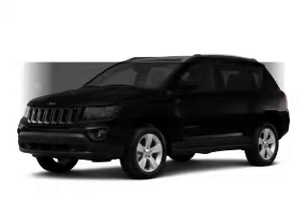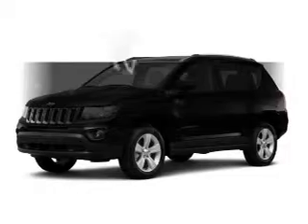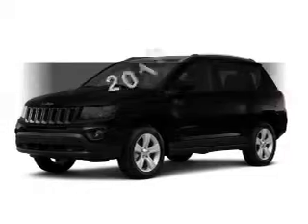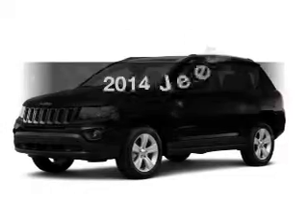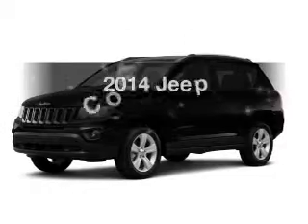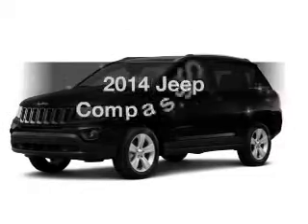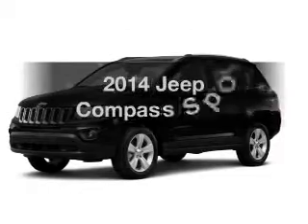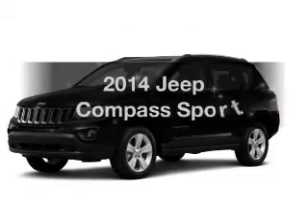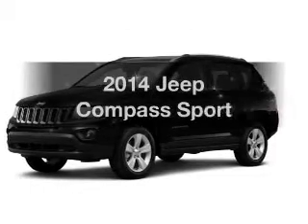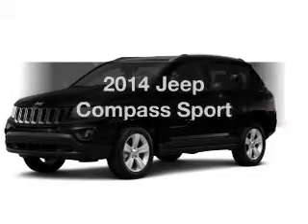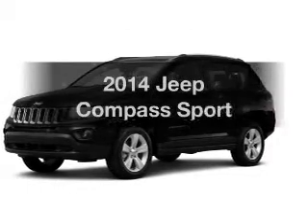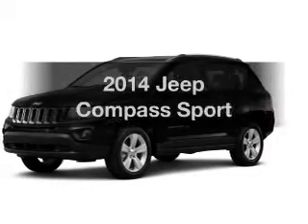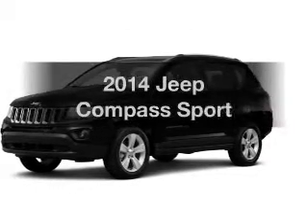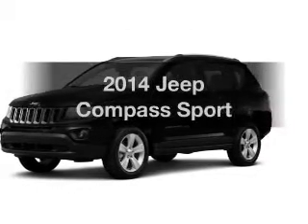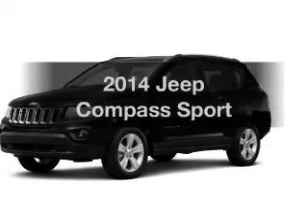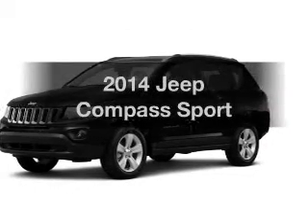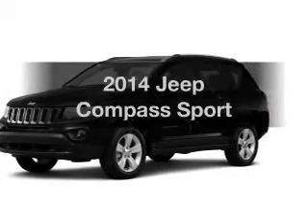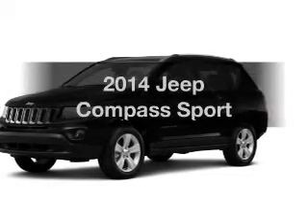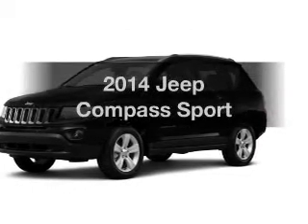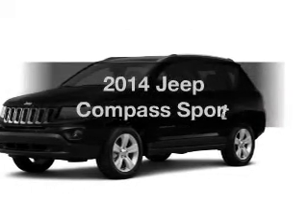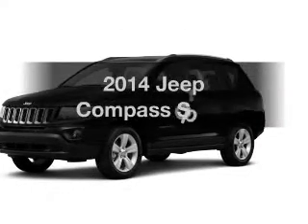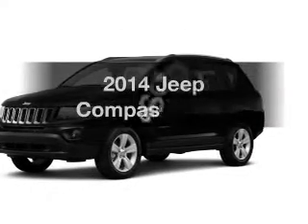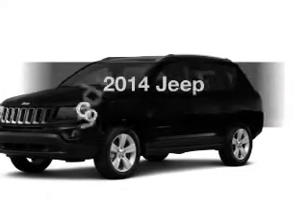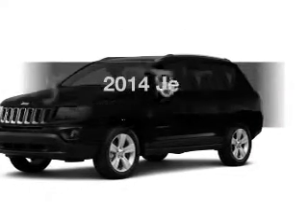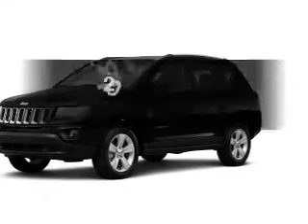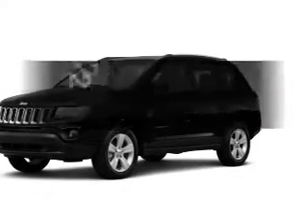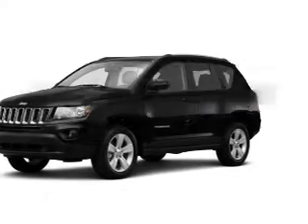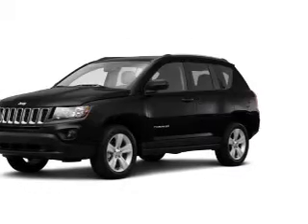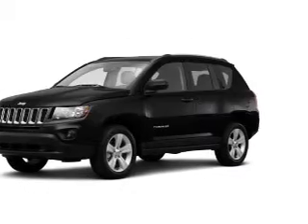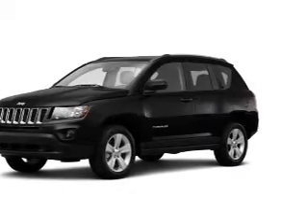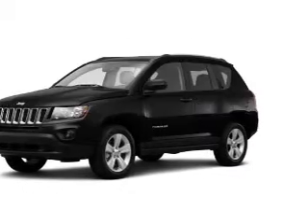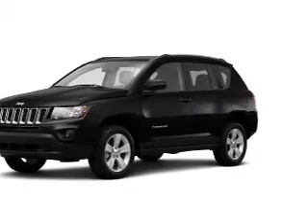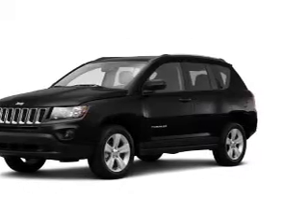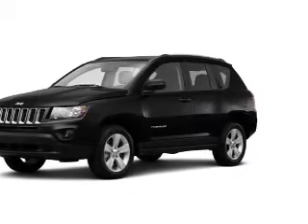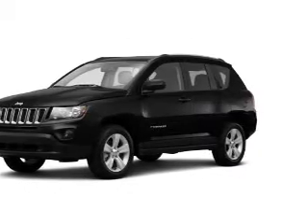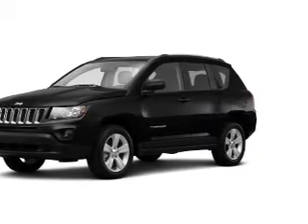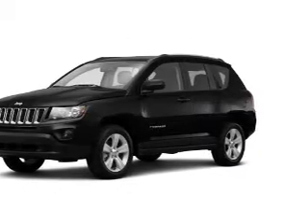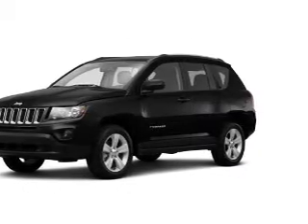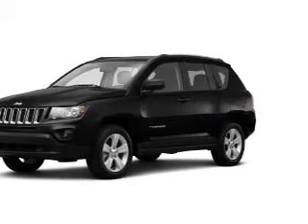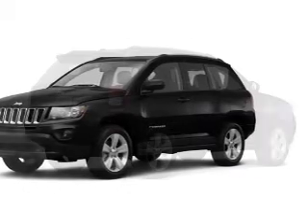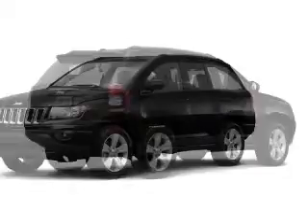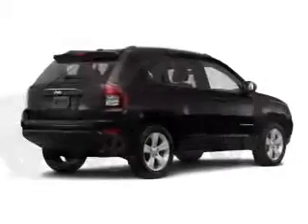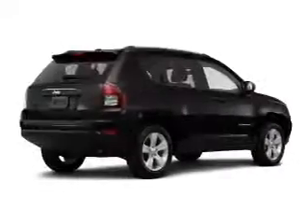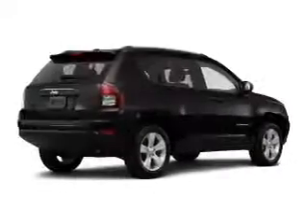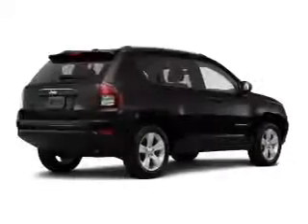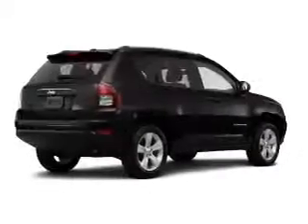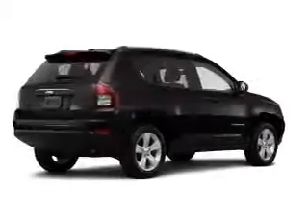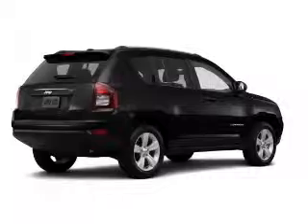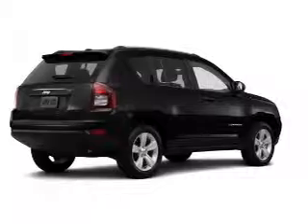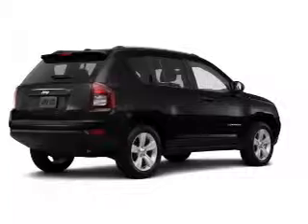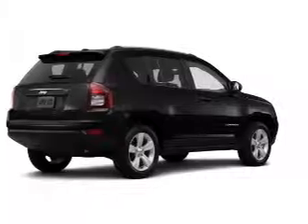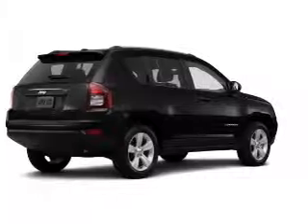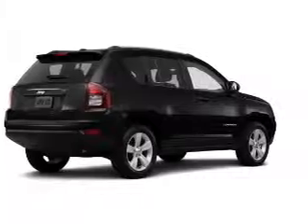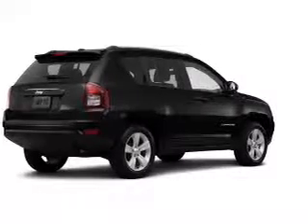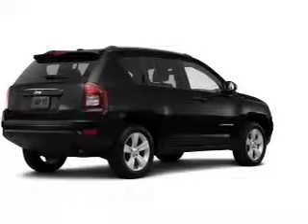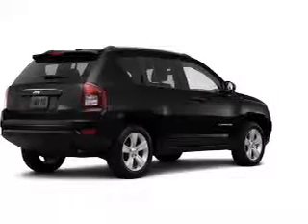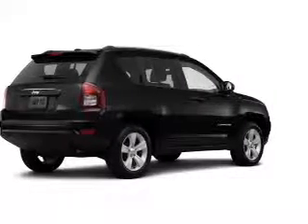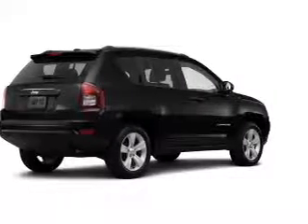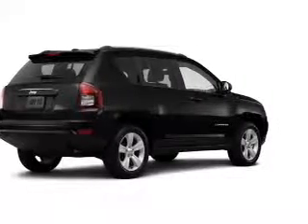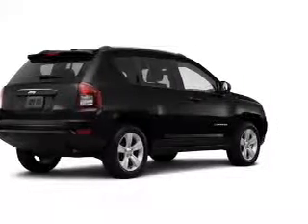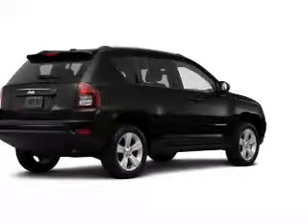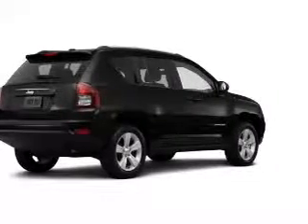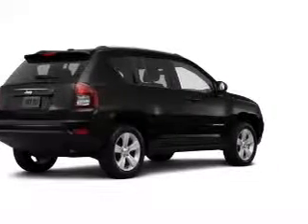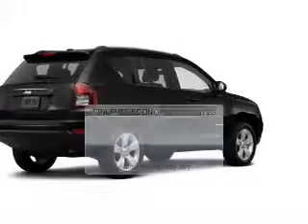Imagine yourself in this 2014 Jeep Compass. Find everything you wanted to ride under one roof with this vehicle.